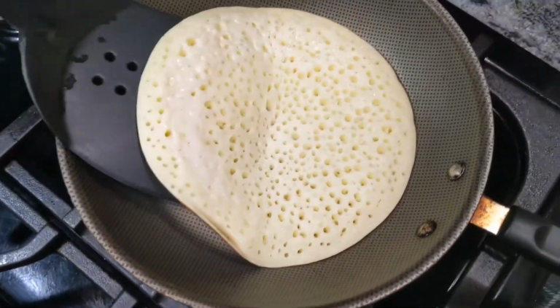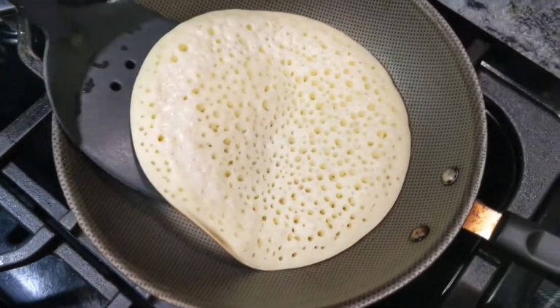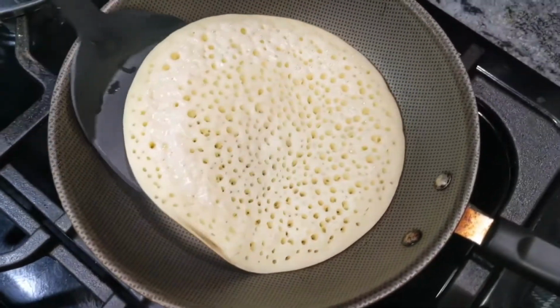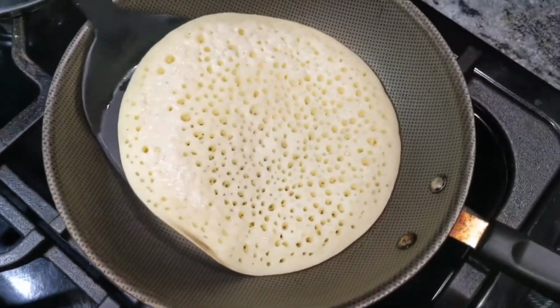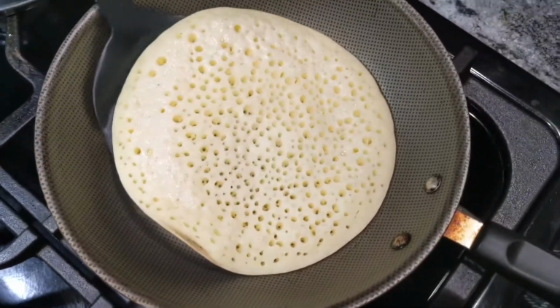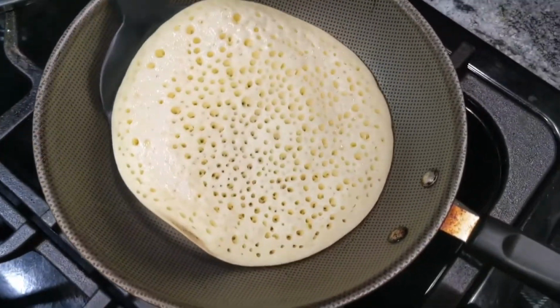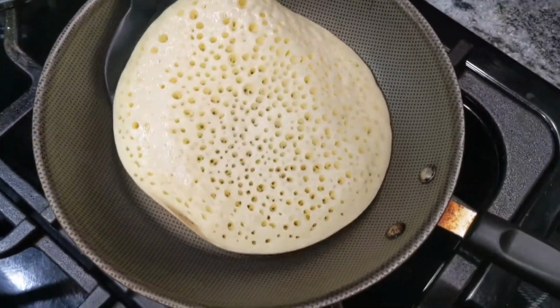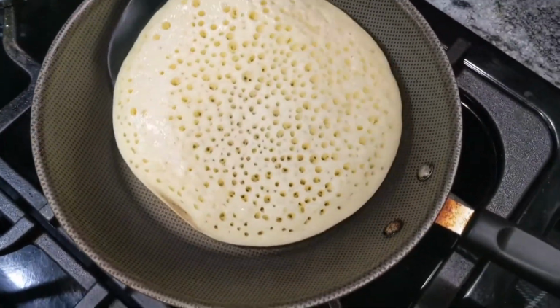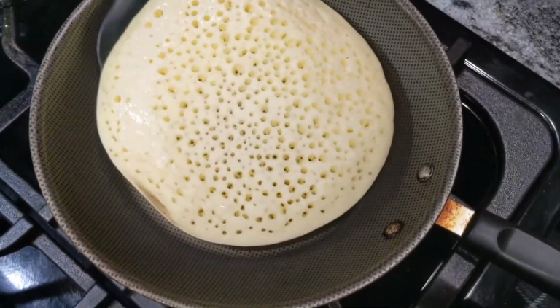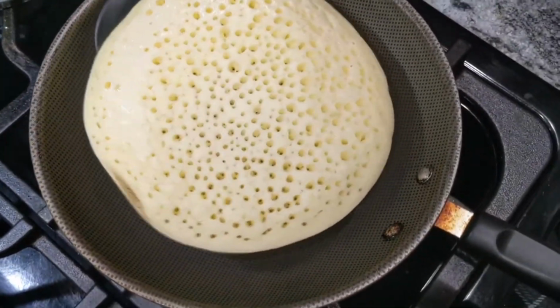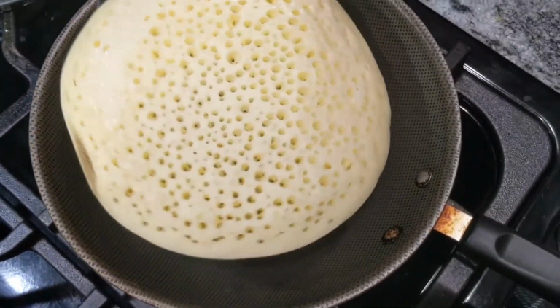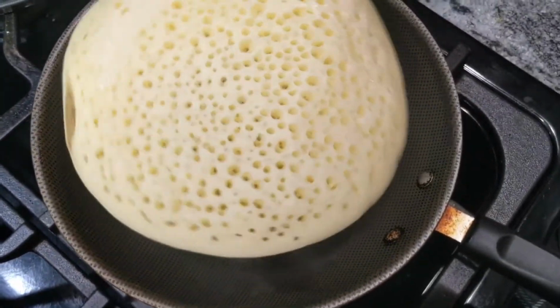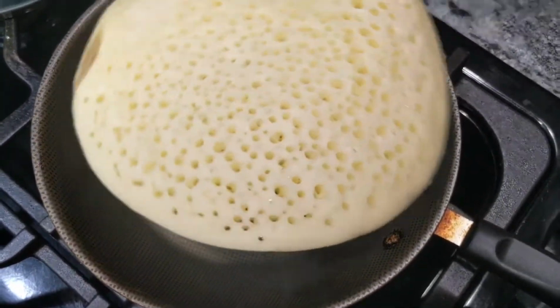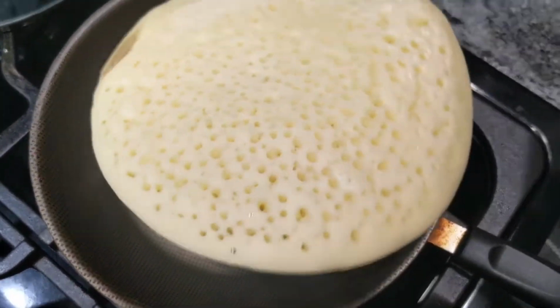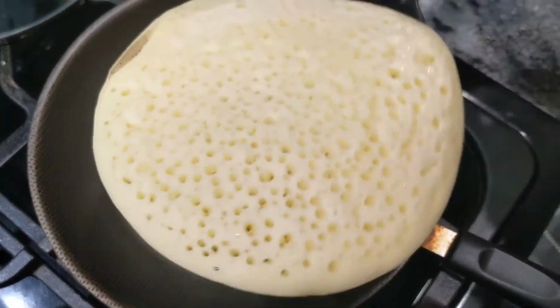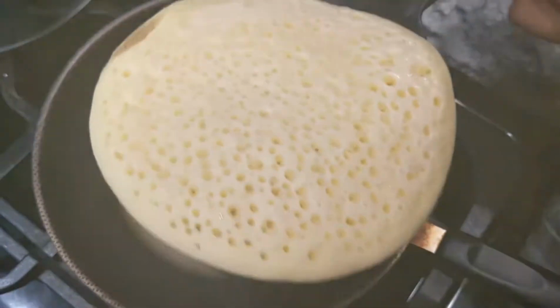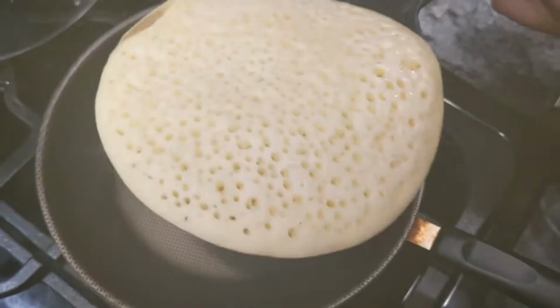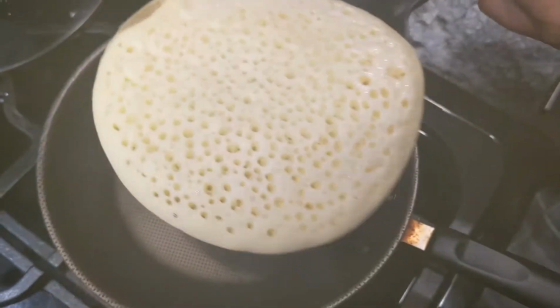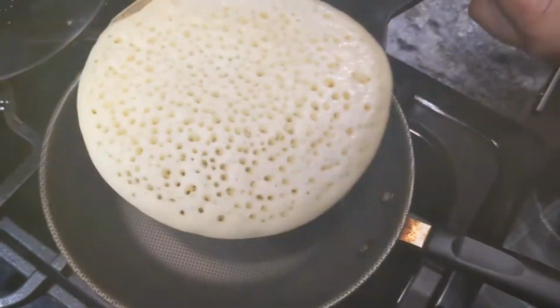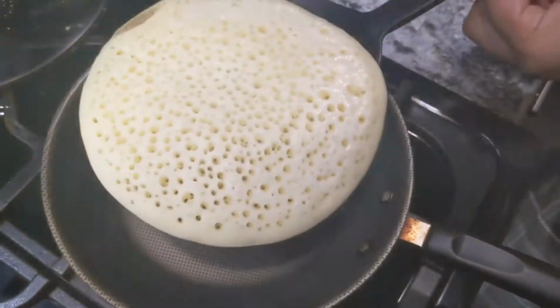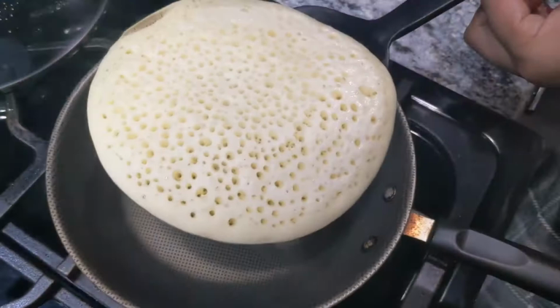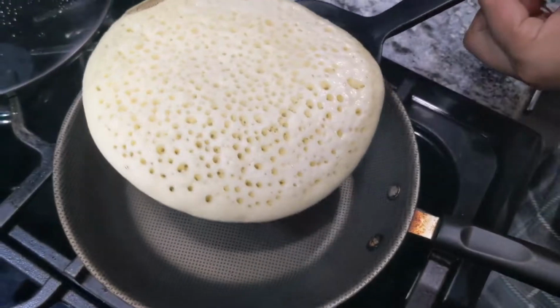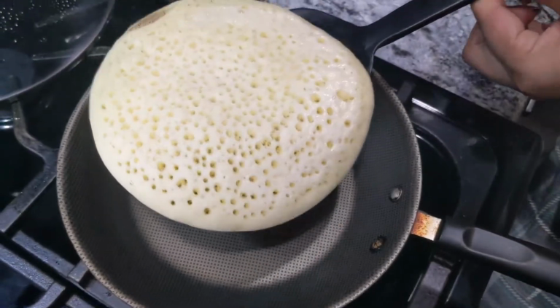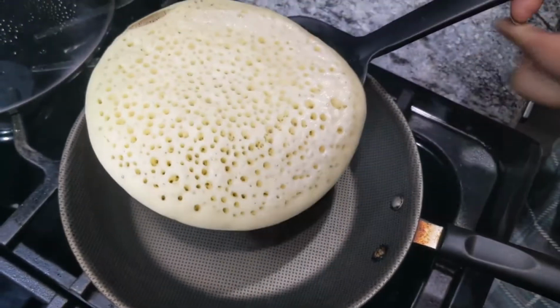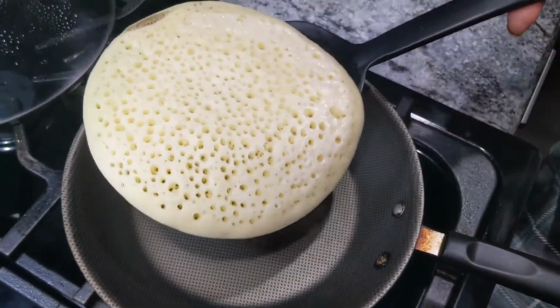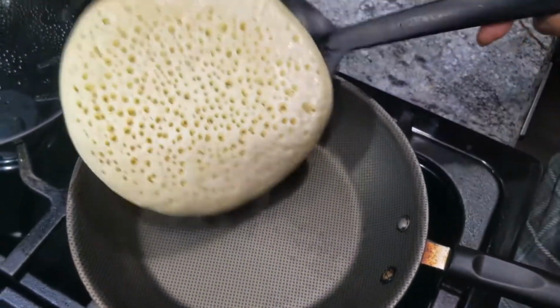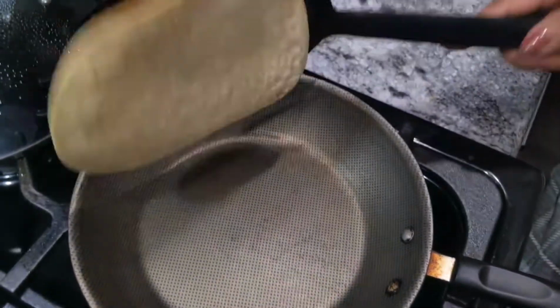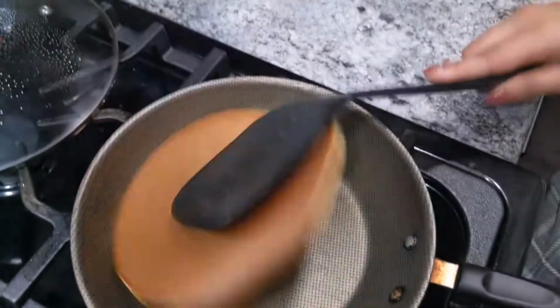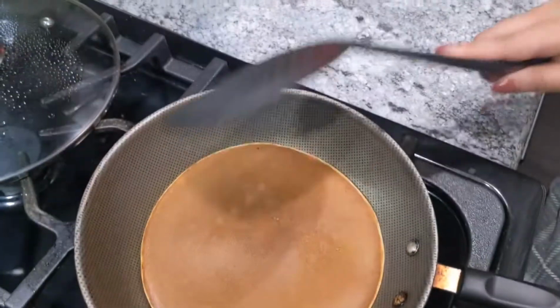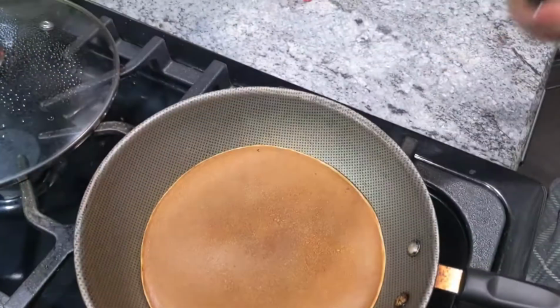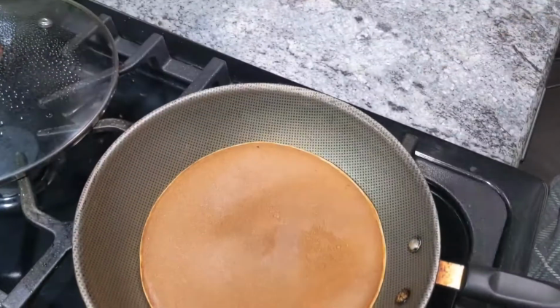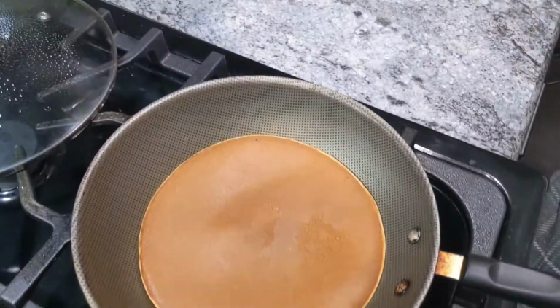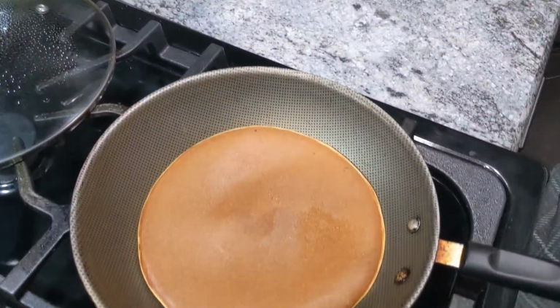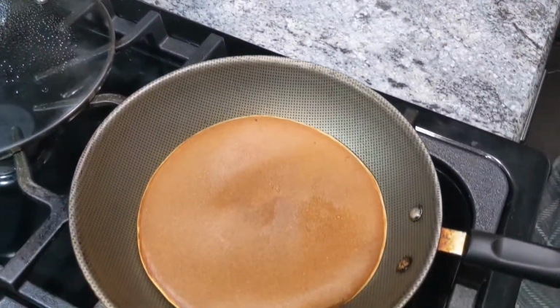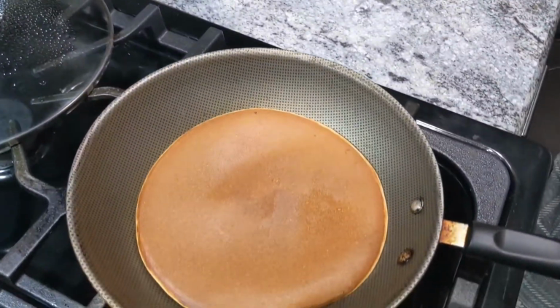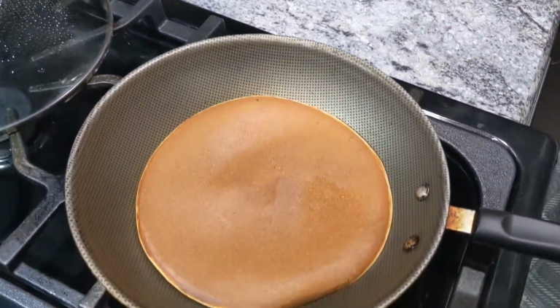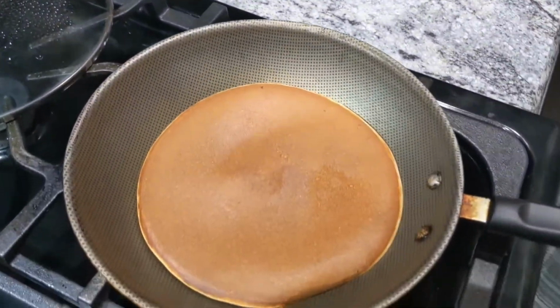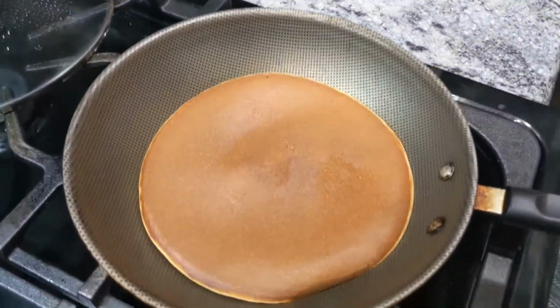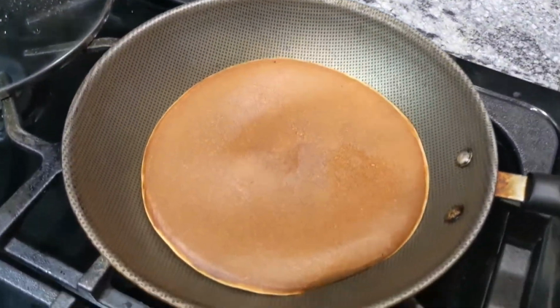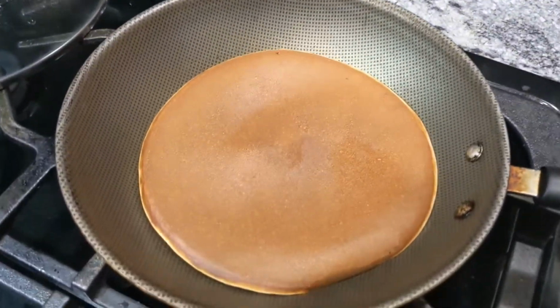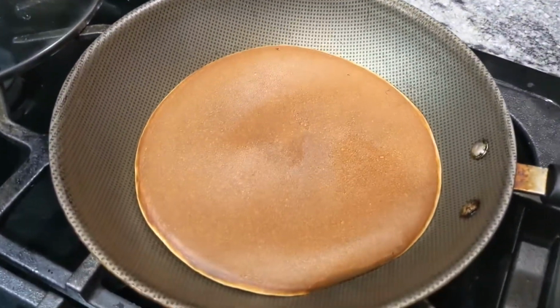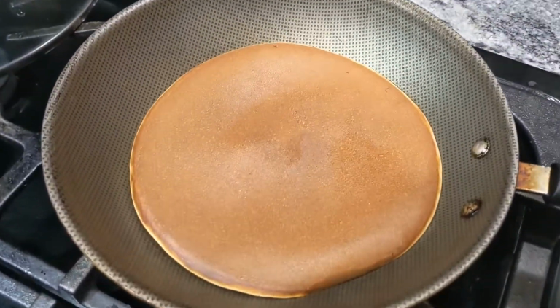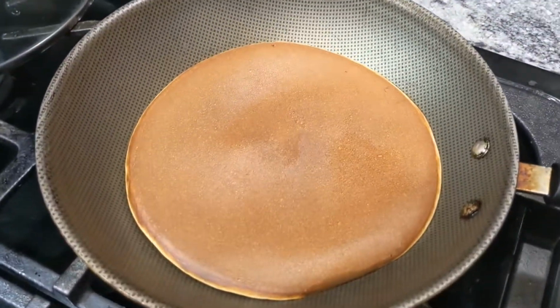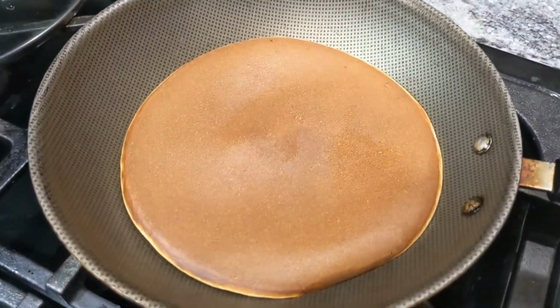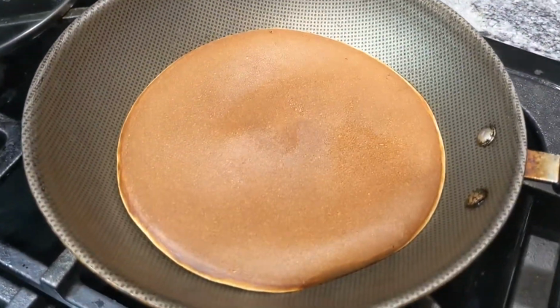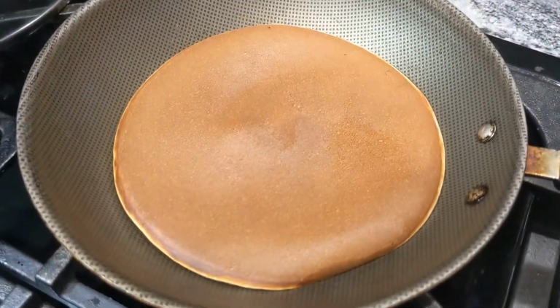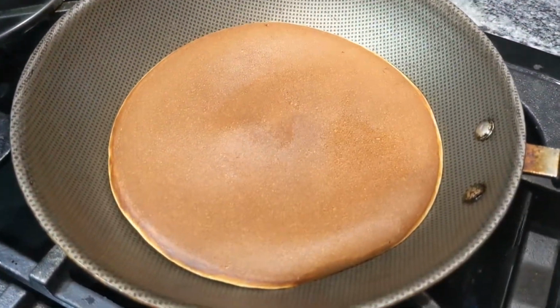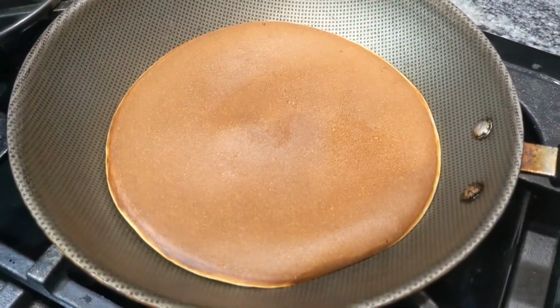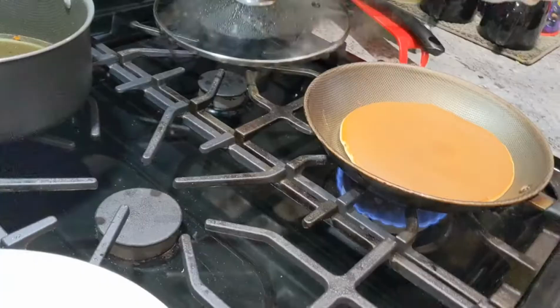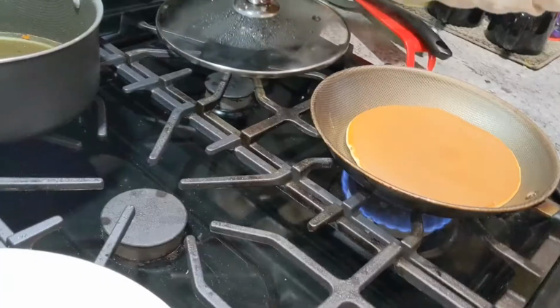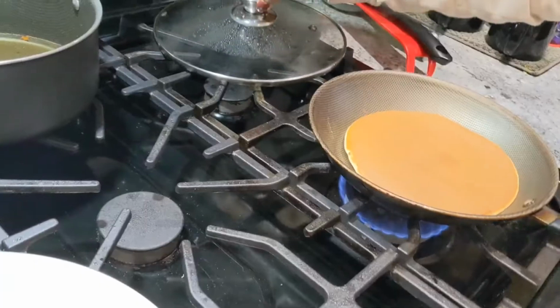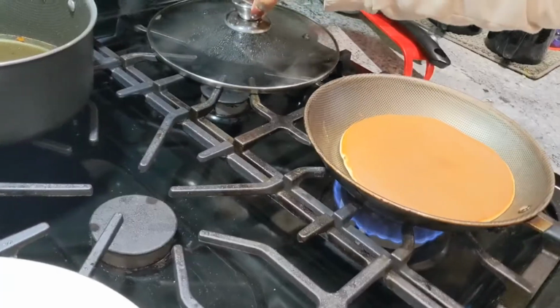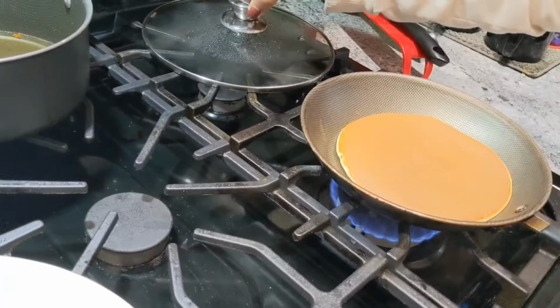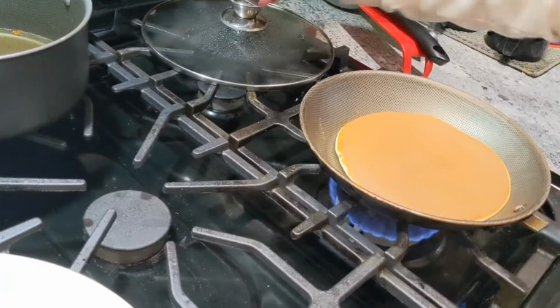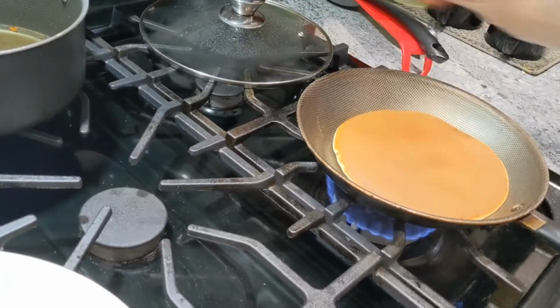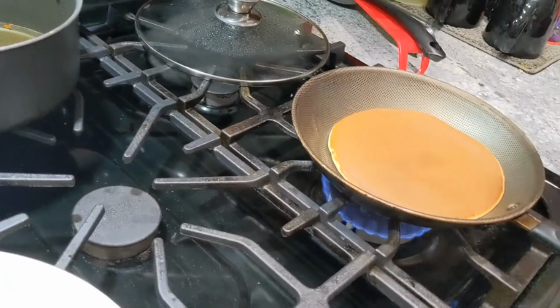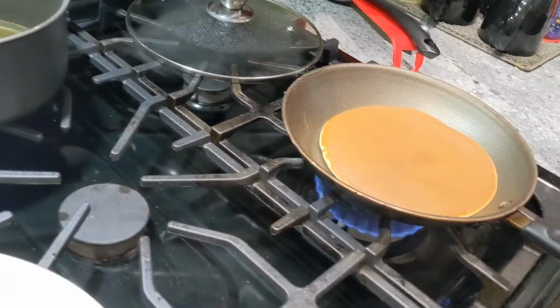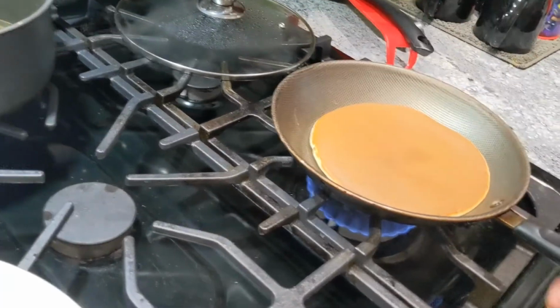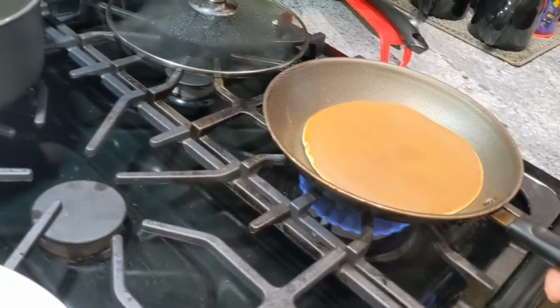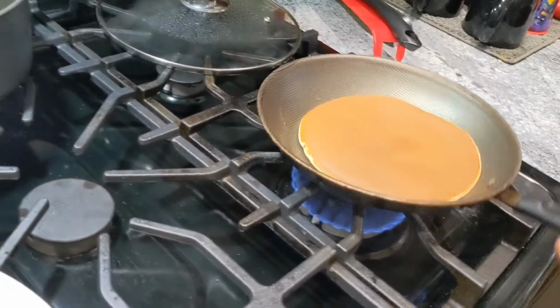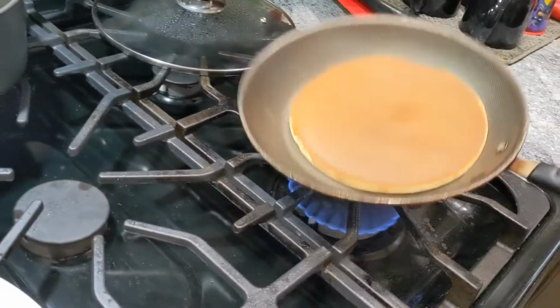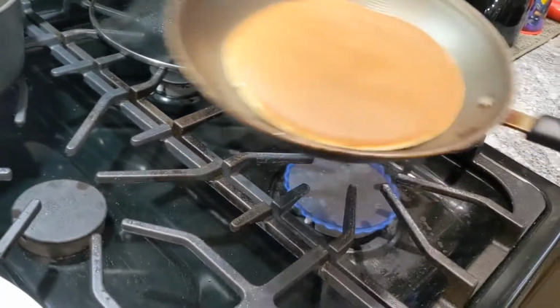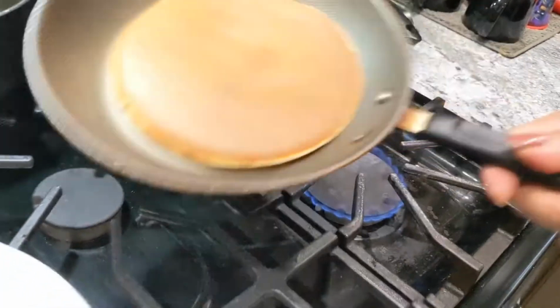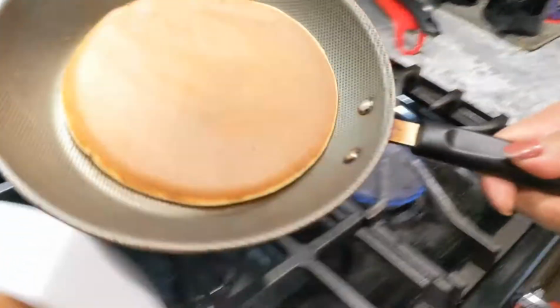I'll cook it until it gets a good brown color, nice and soft. I'll cook it for the right amount of time.